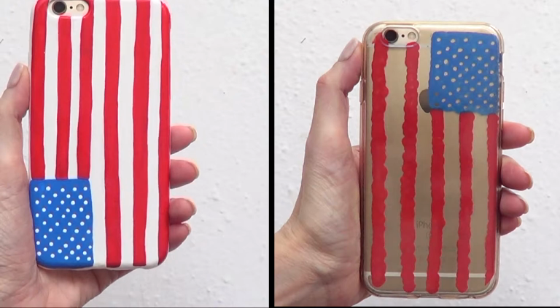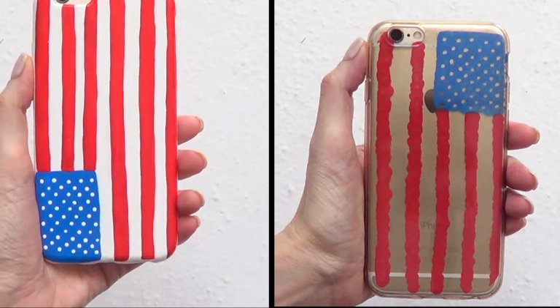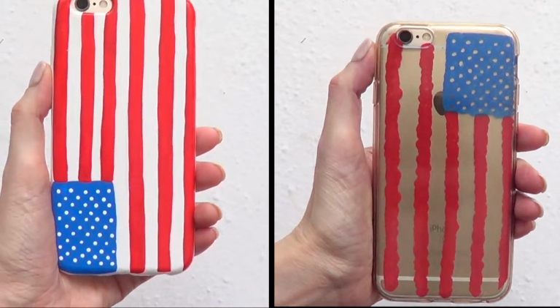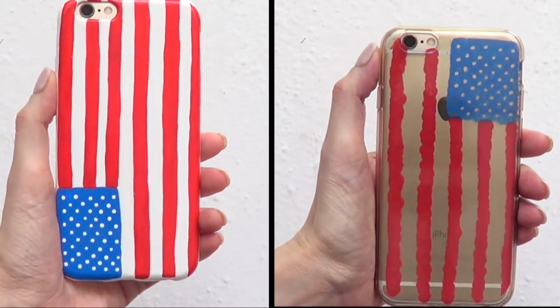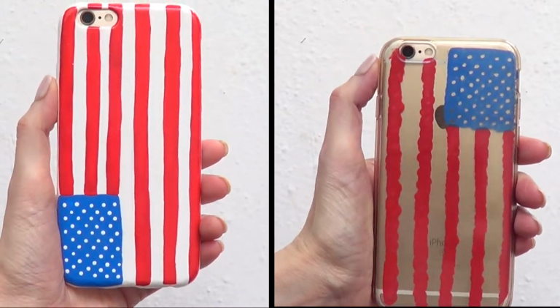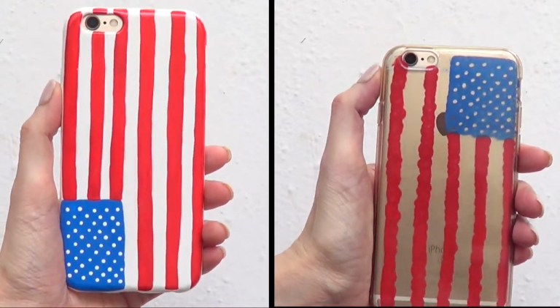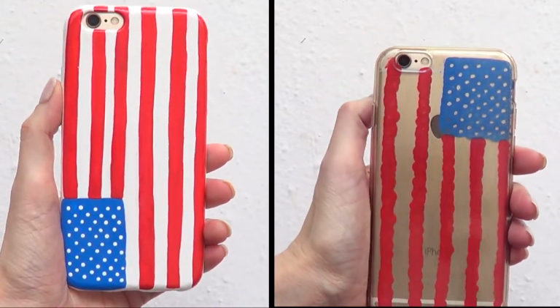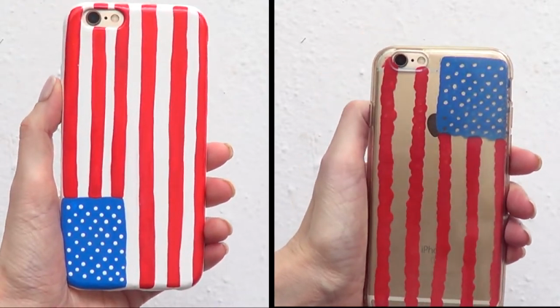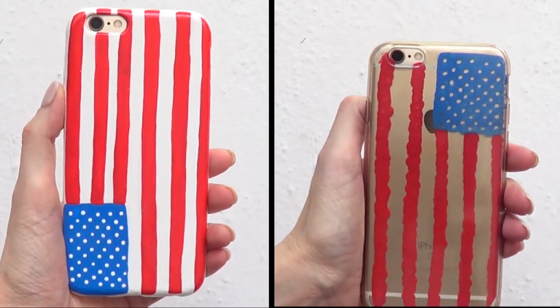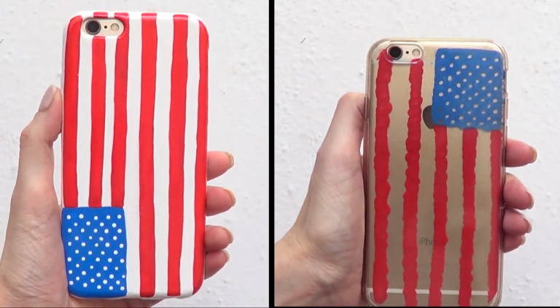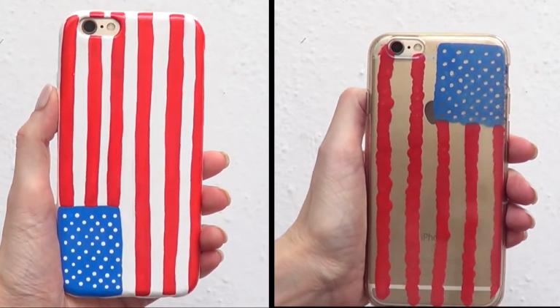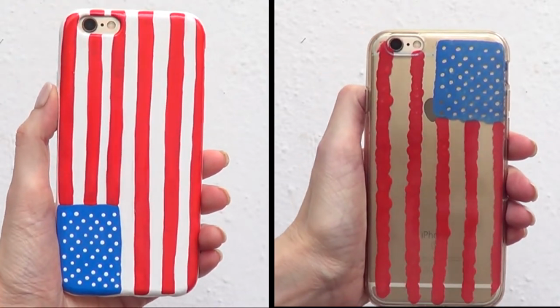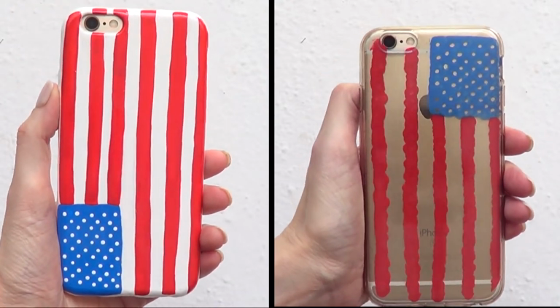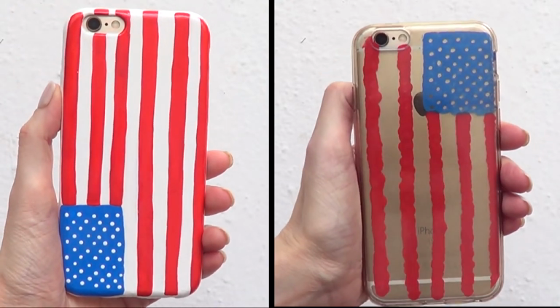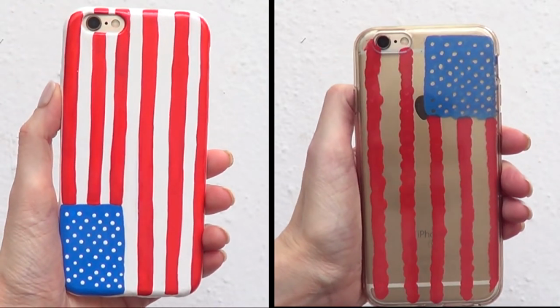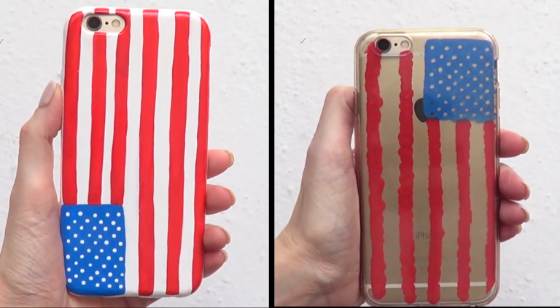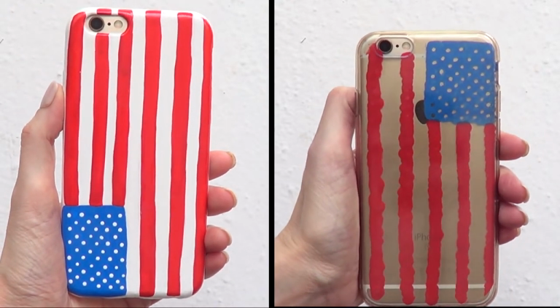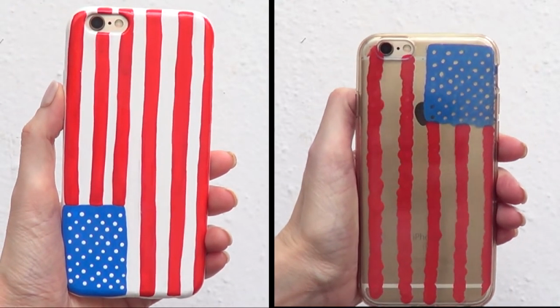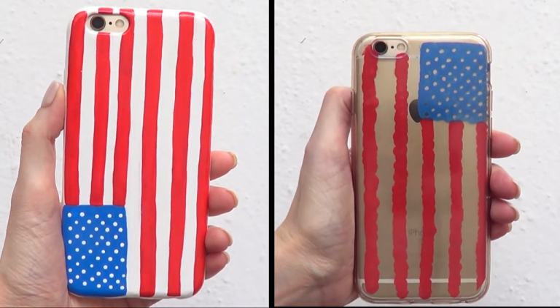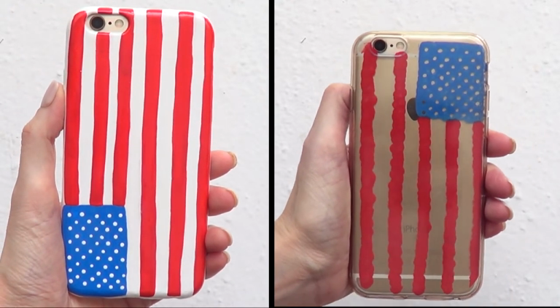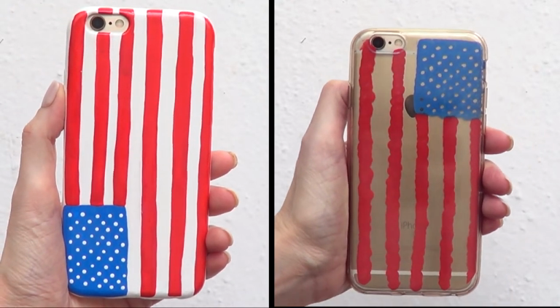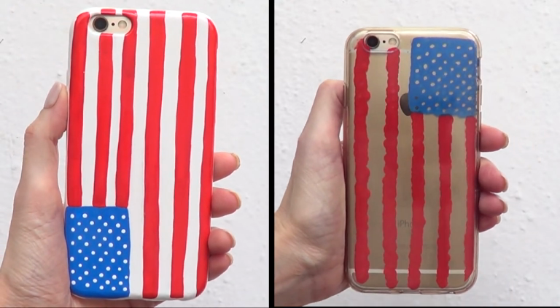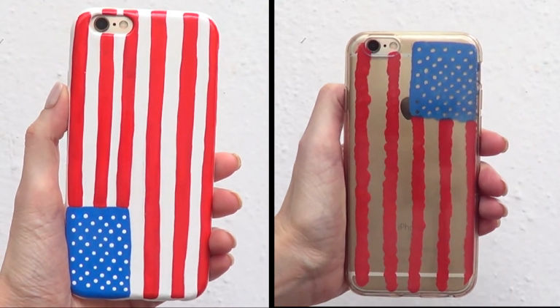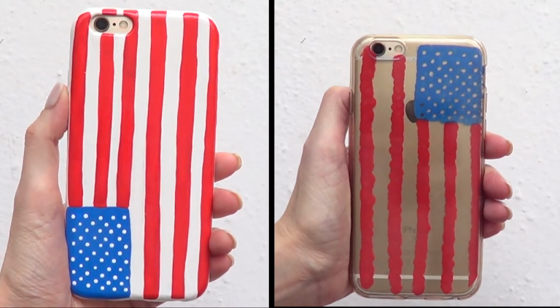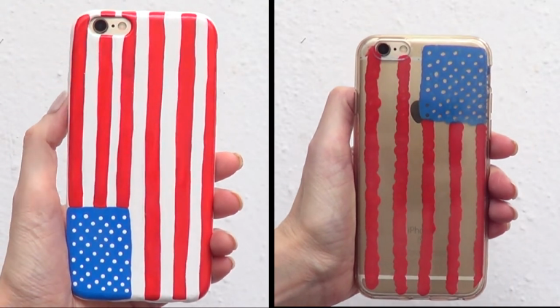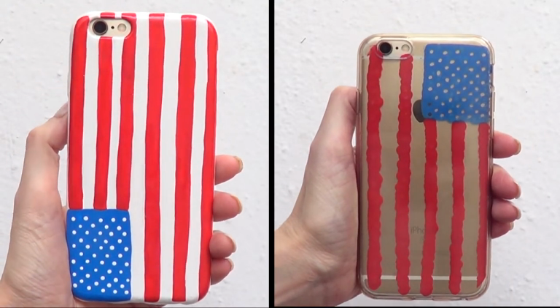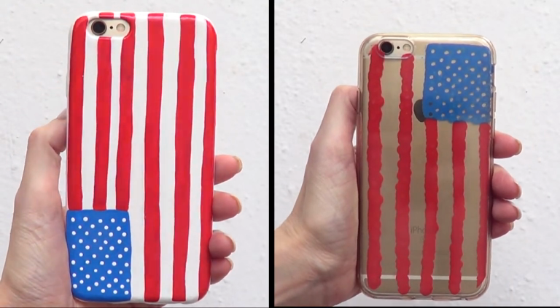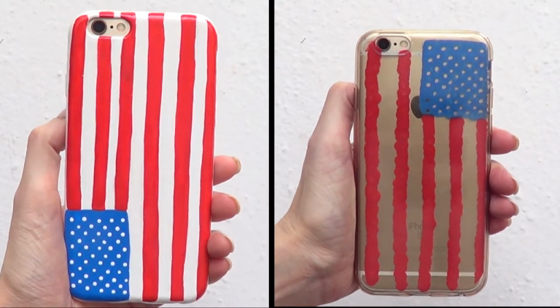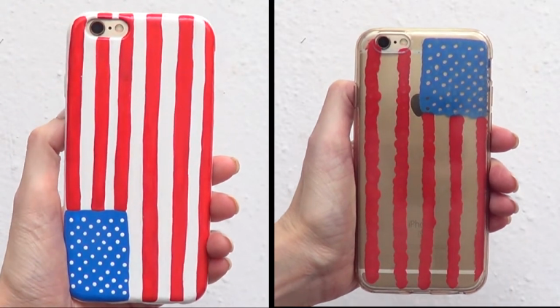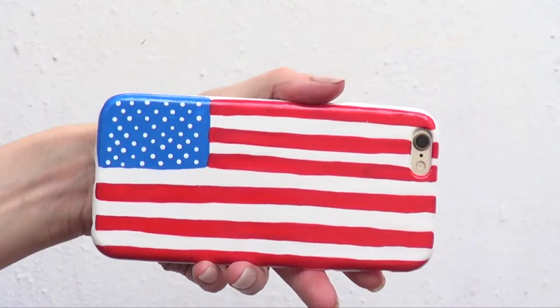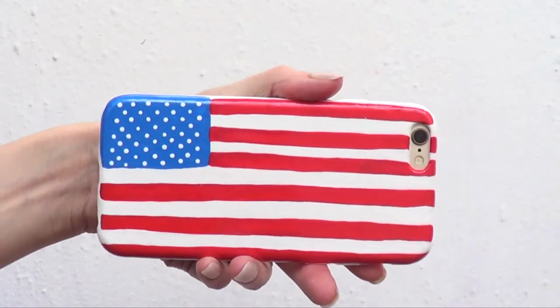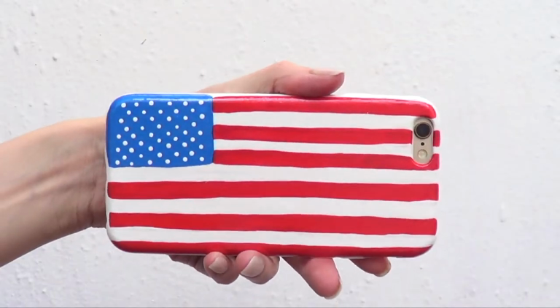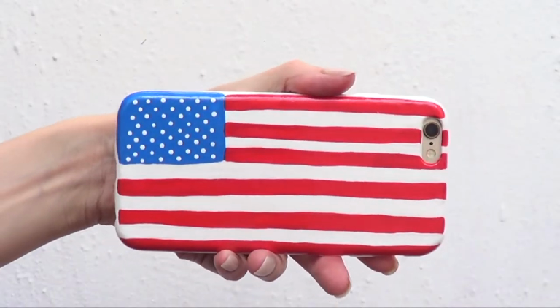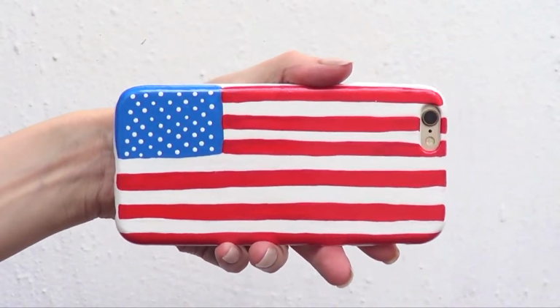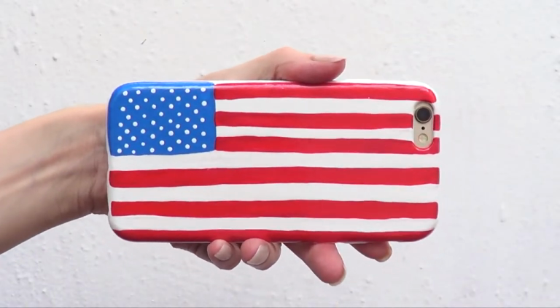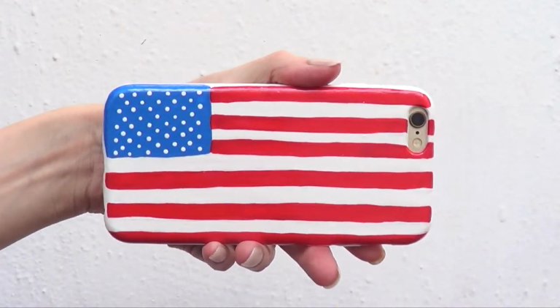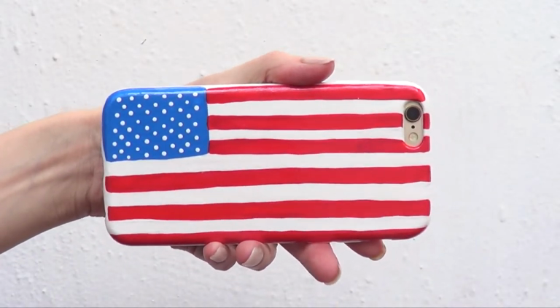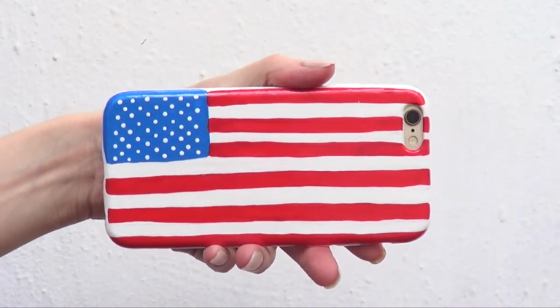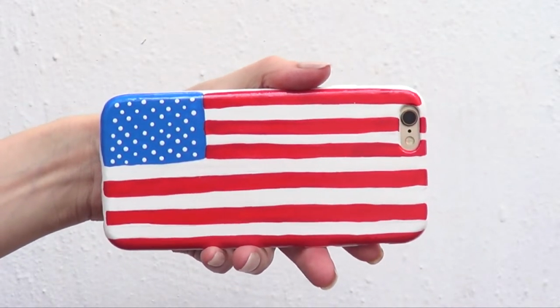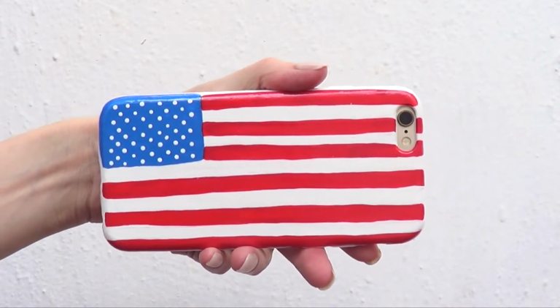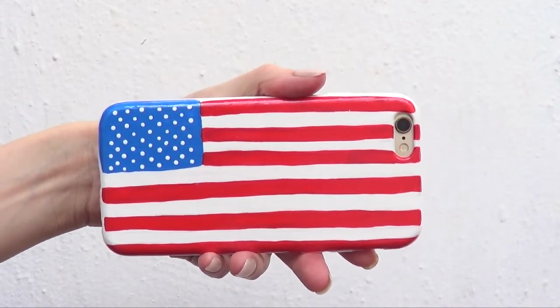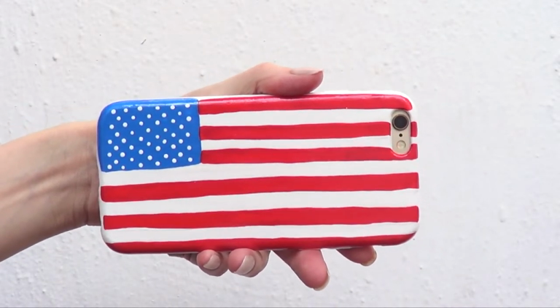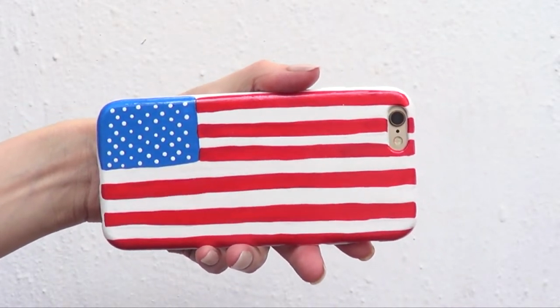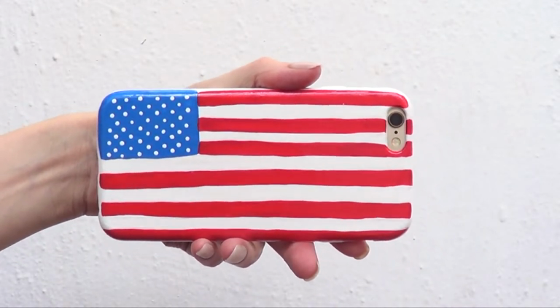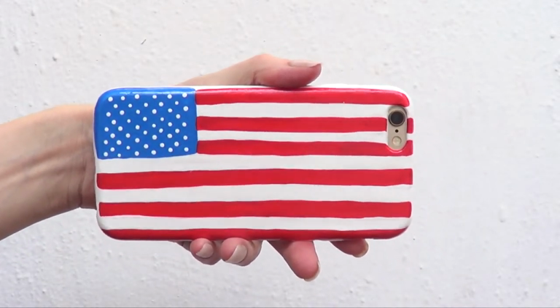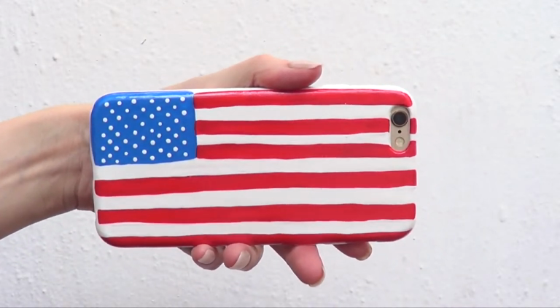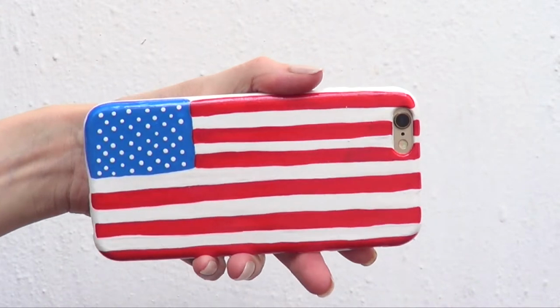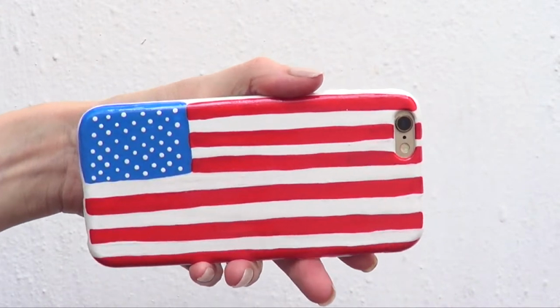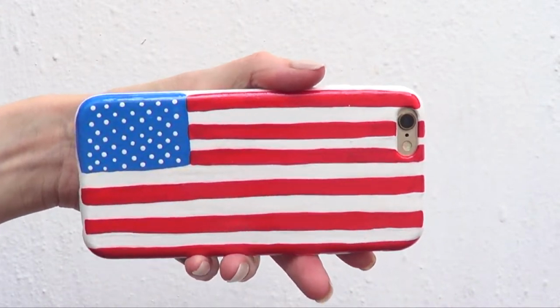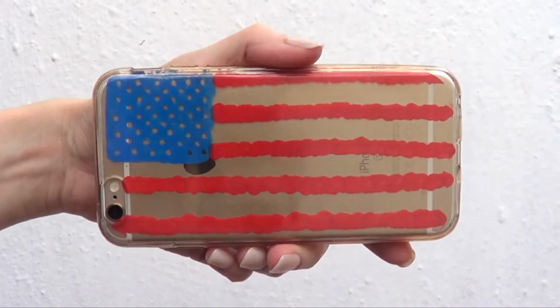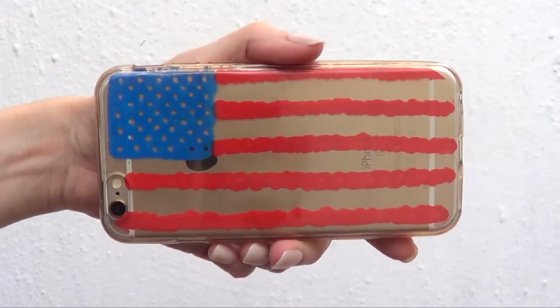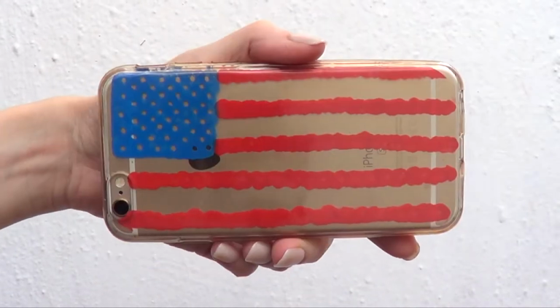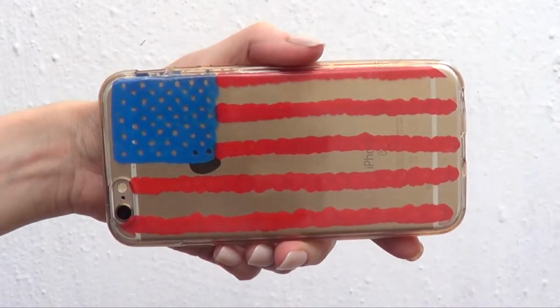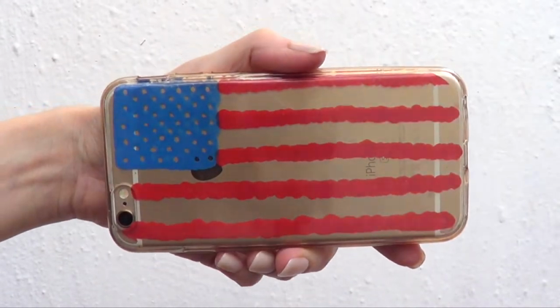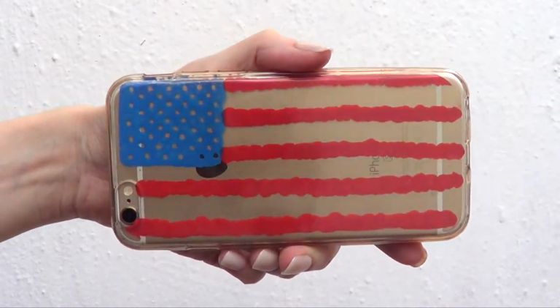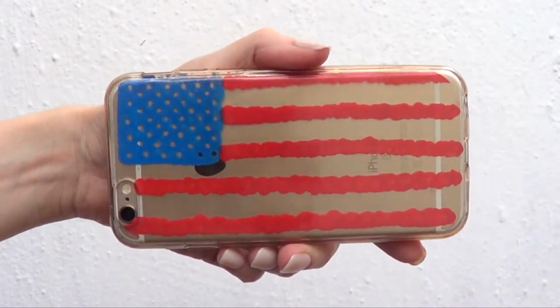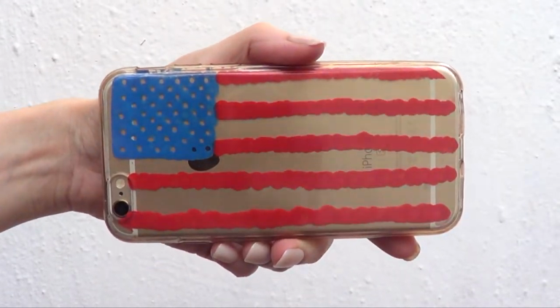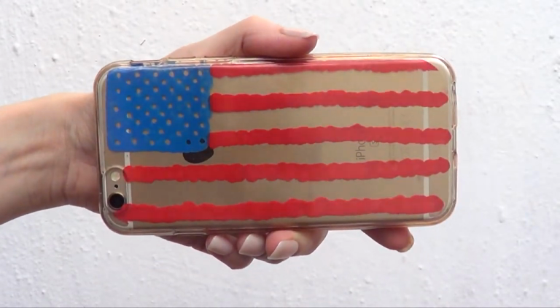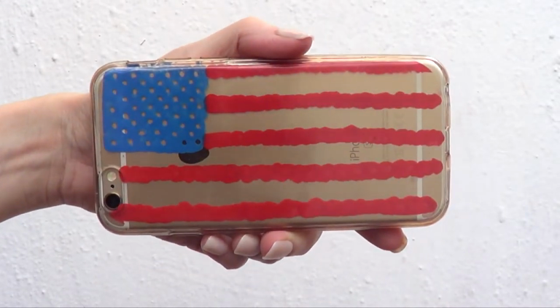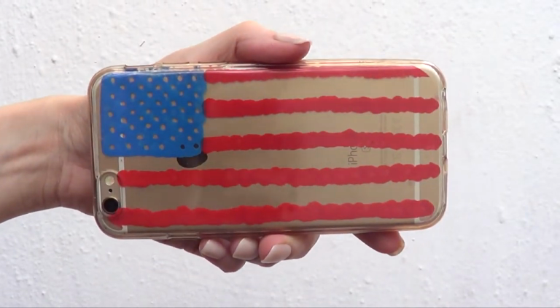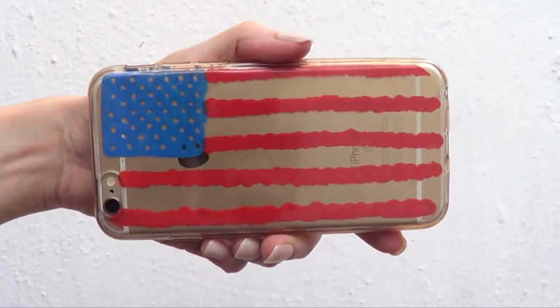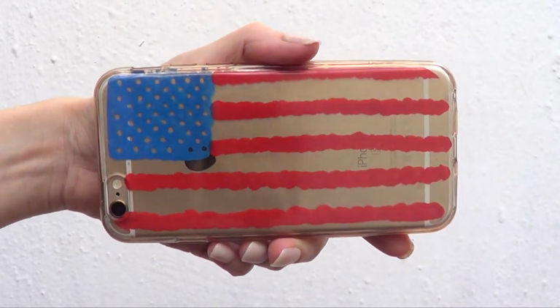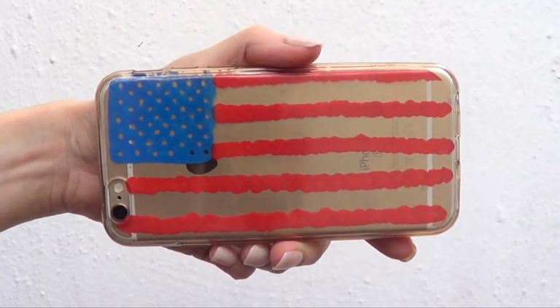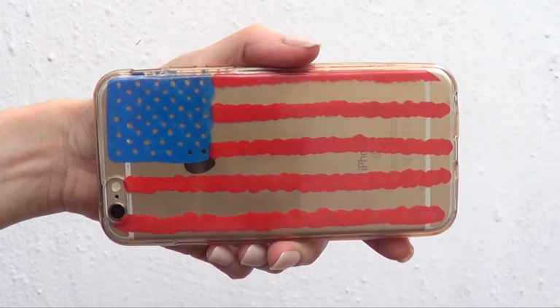Hey guys, it's Rene. Welcome to this 4th of July phone cases video. One is like more traditional and the other one is like more abstract.